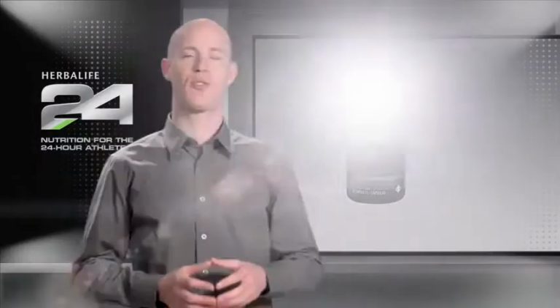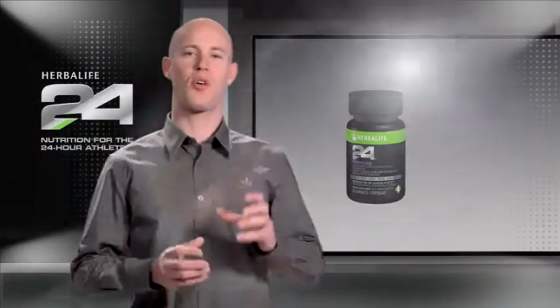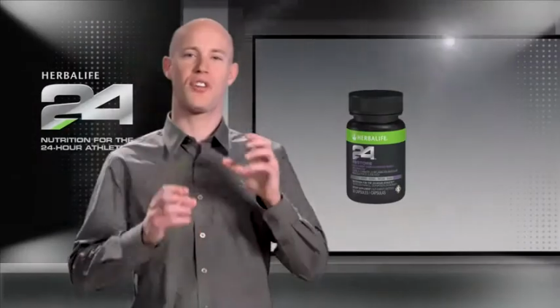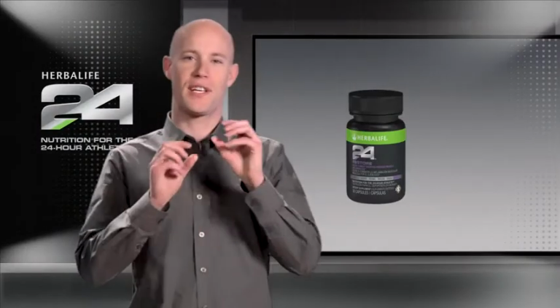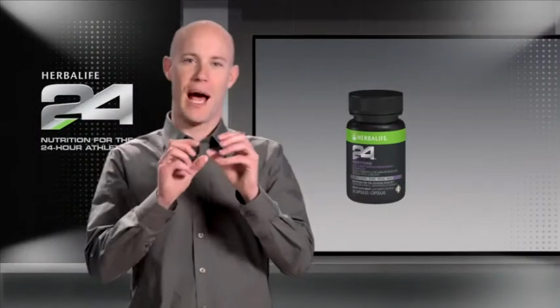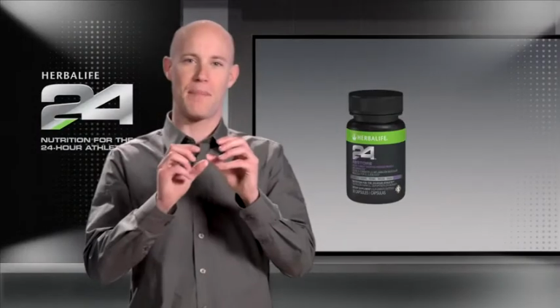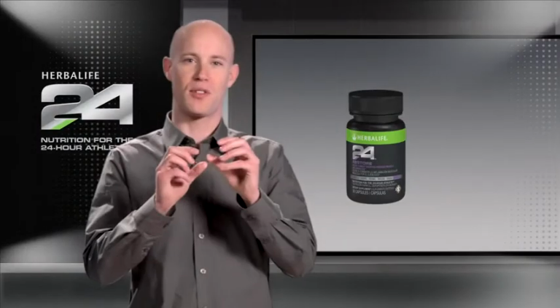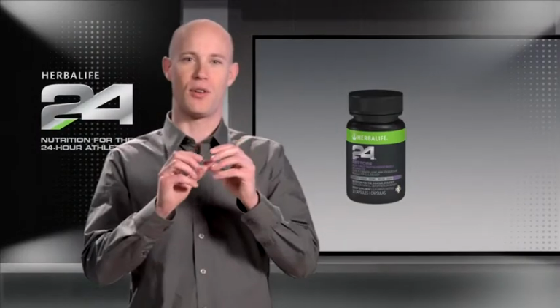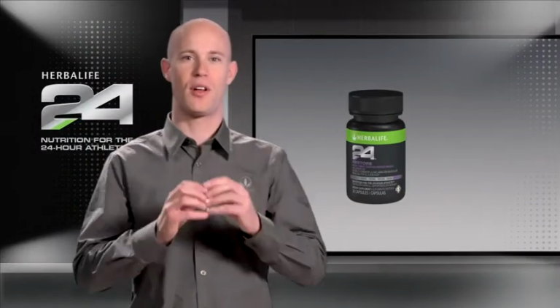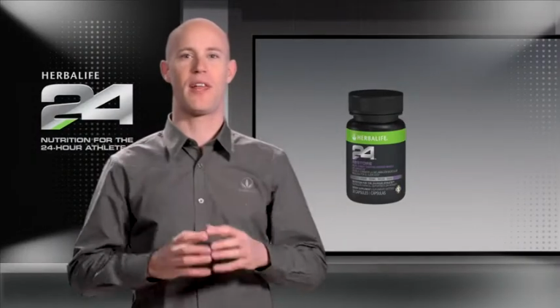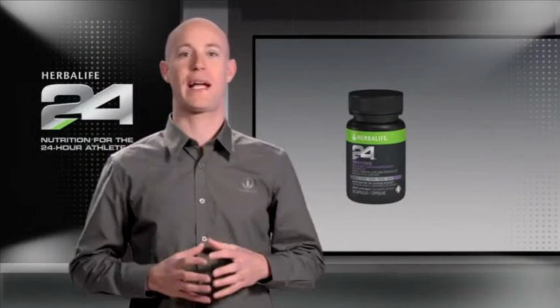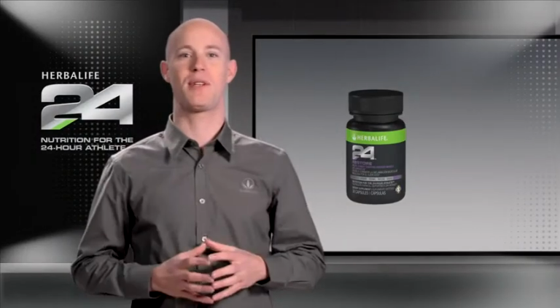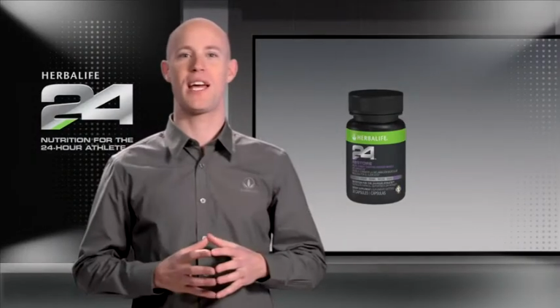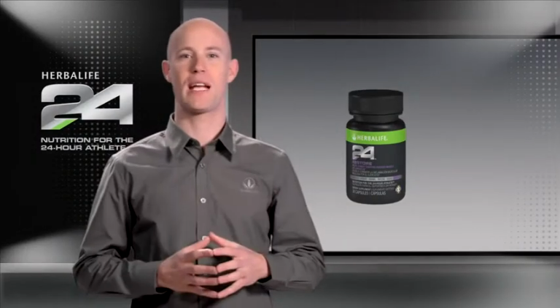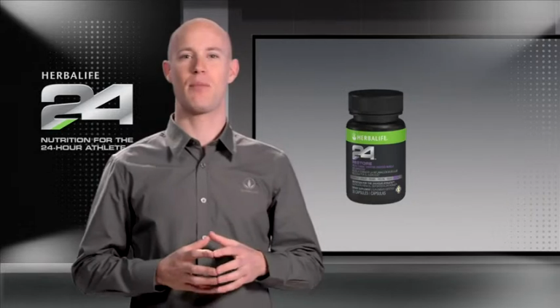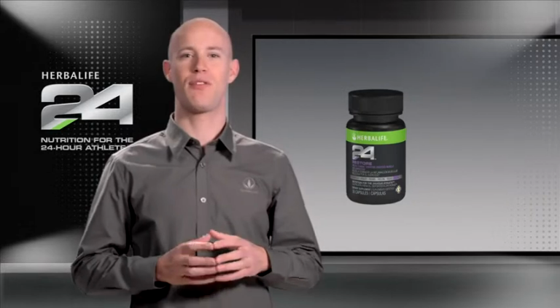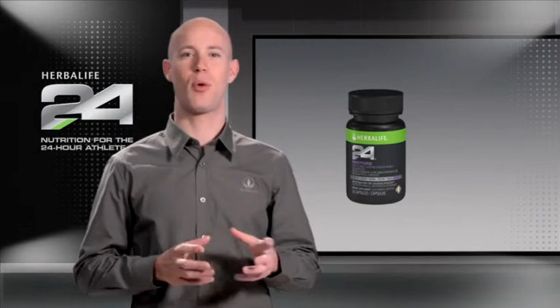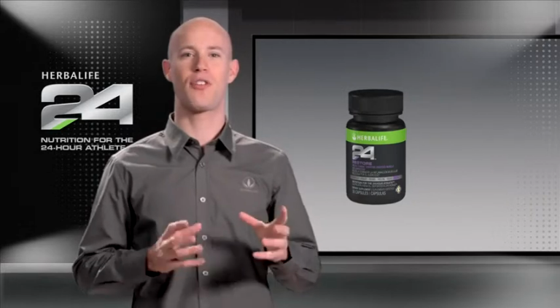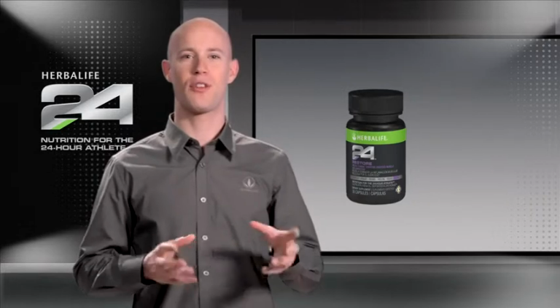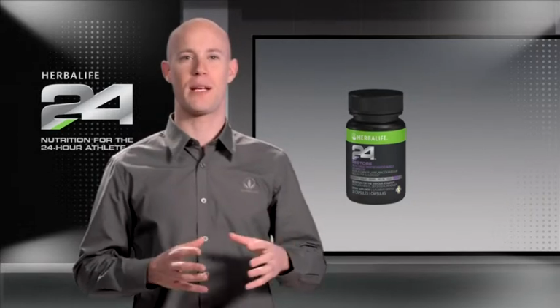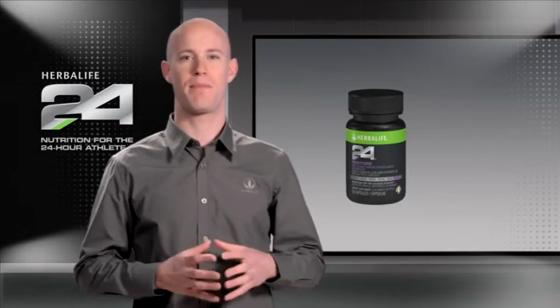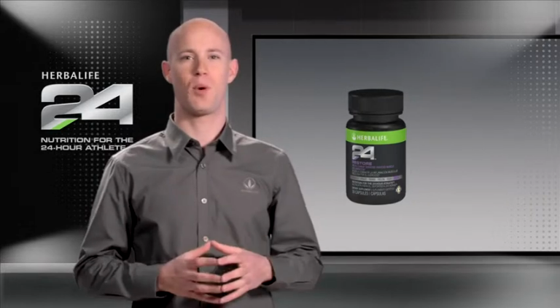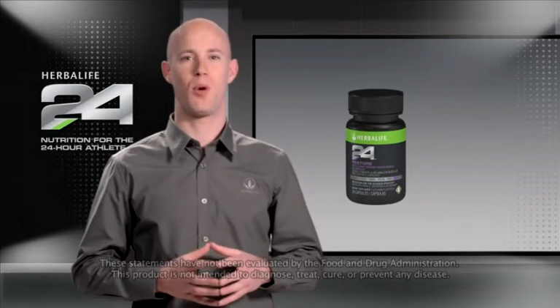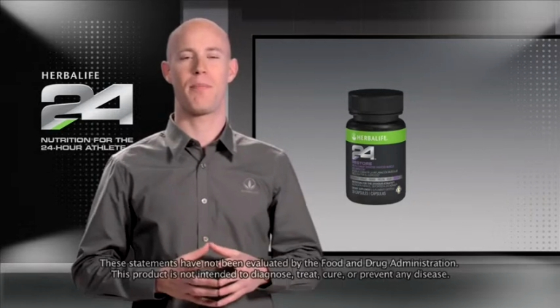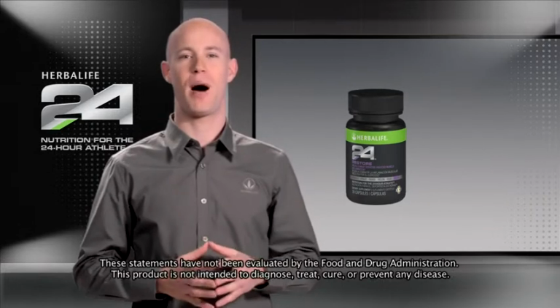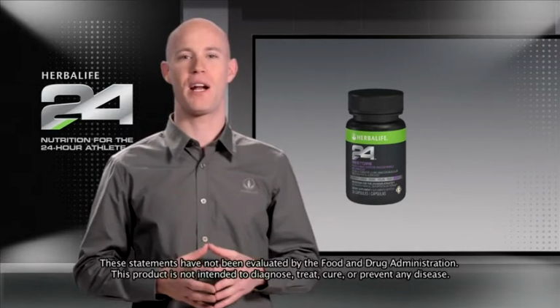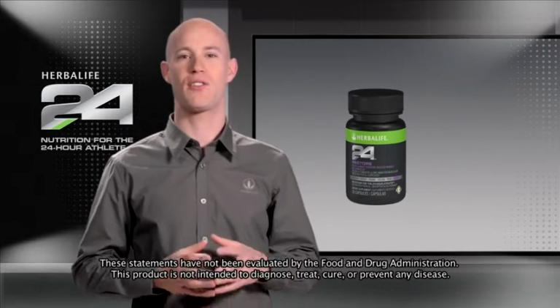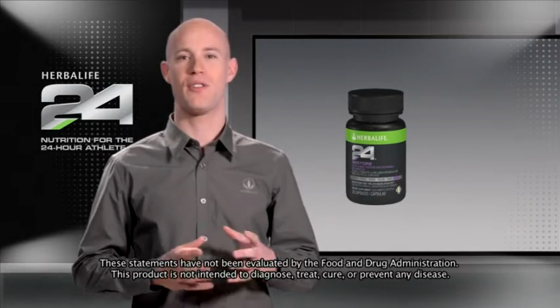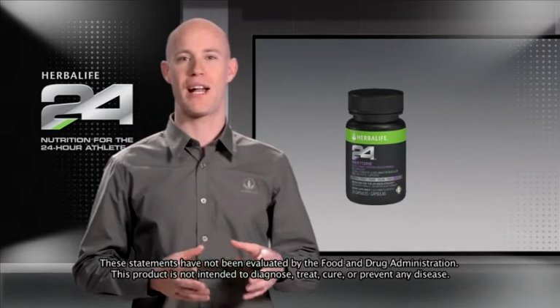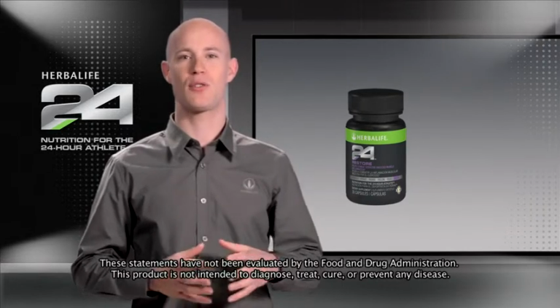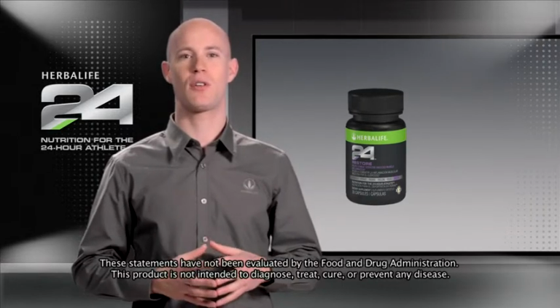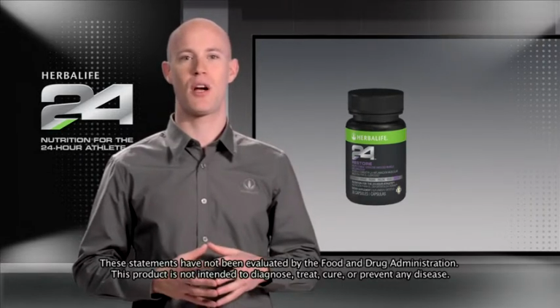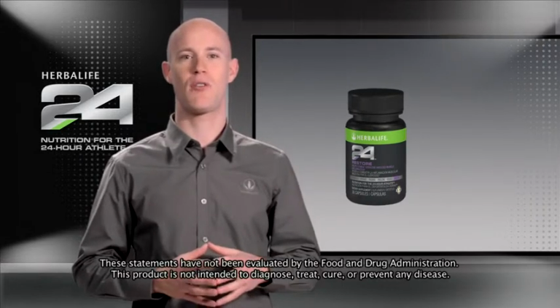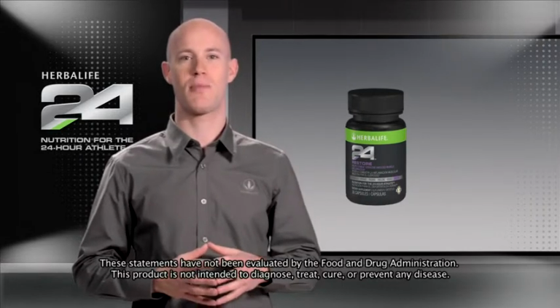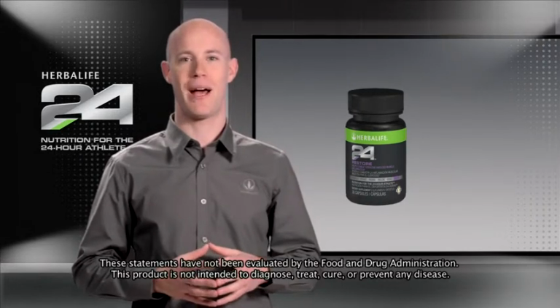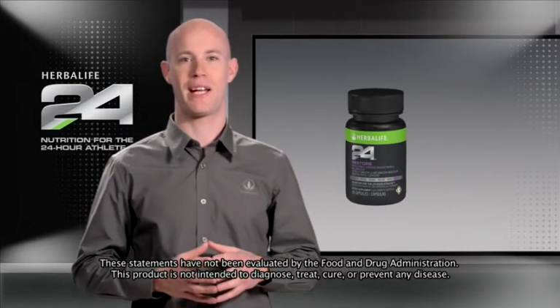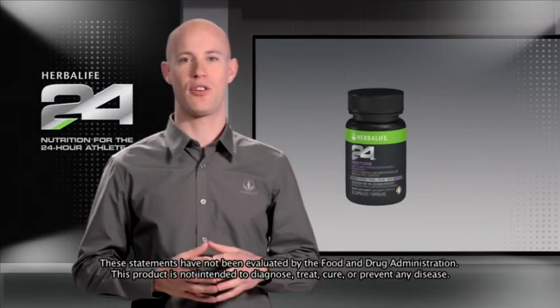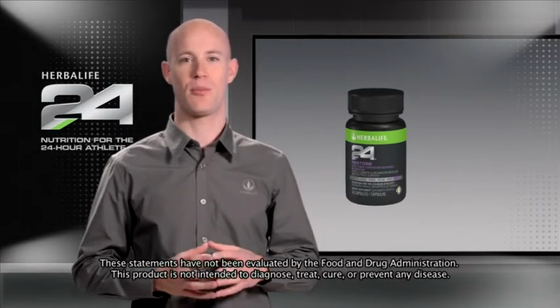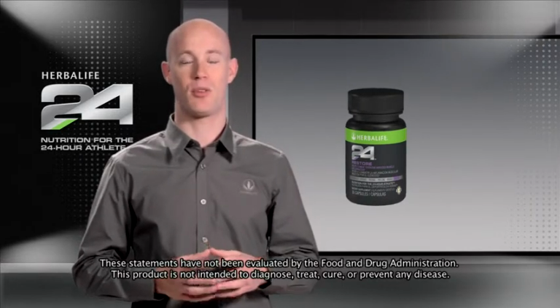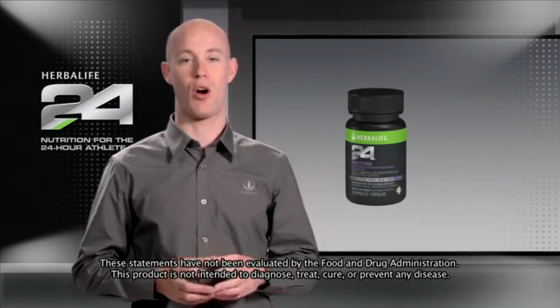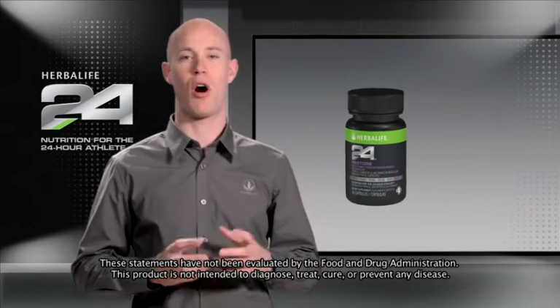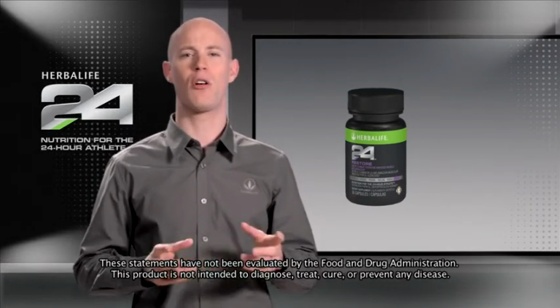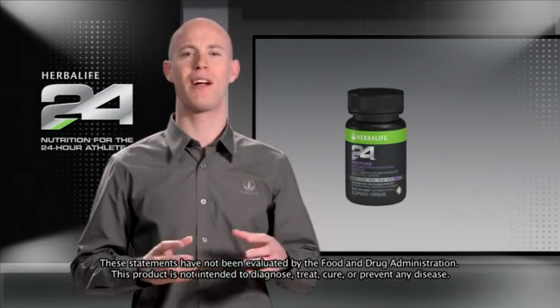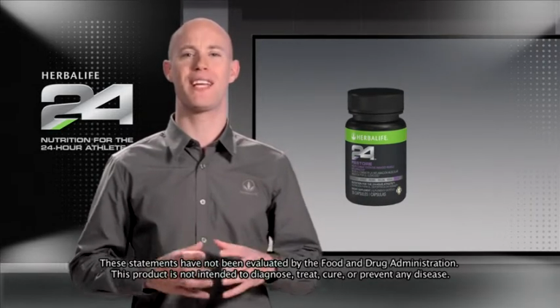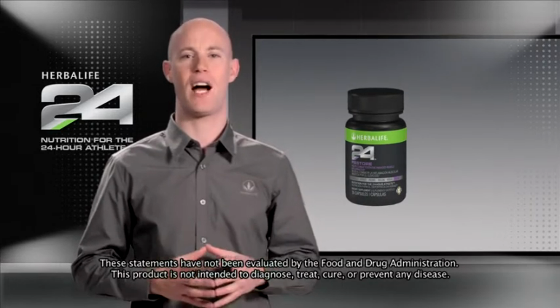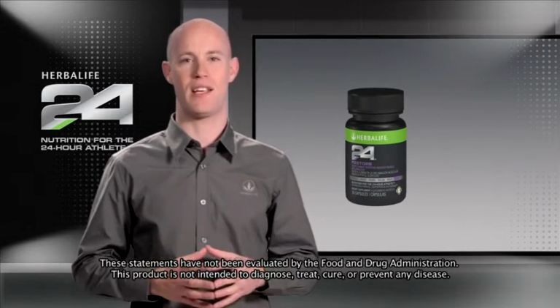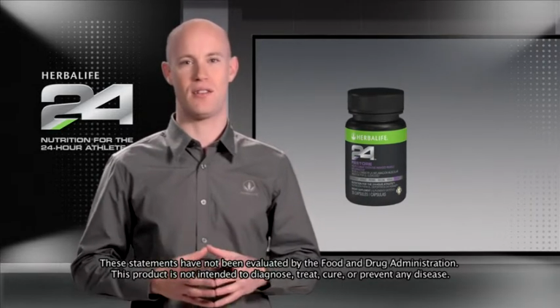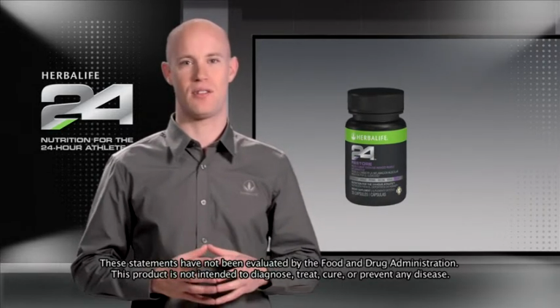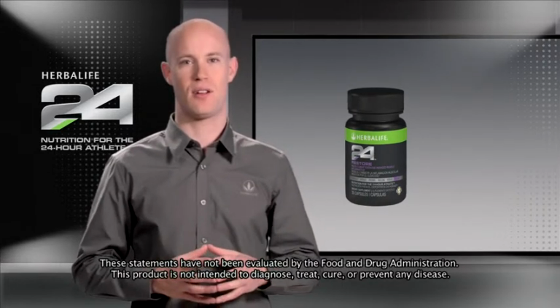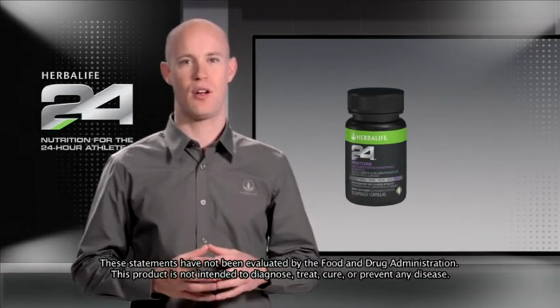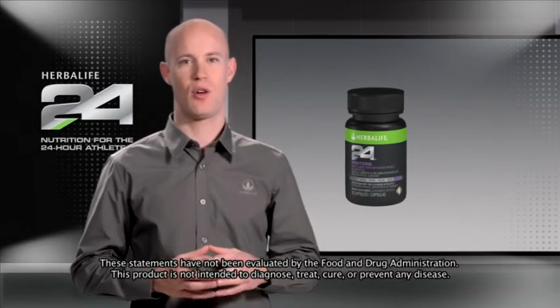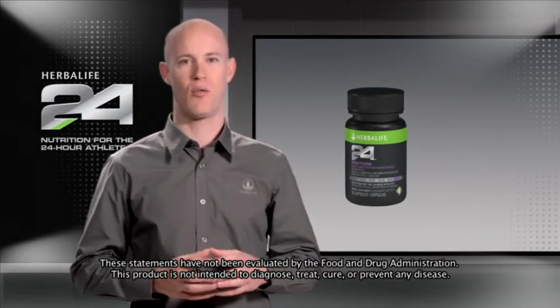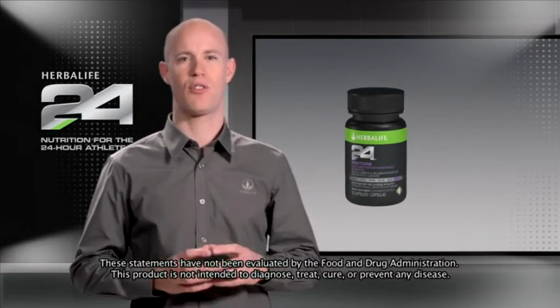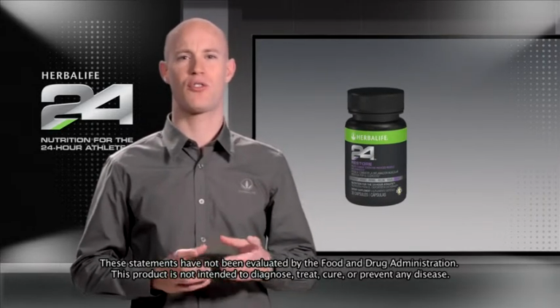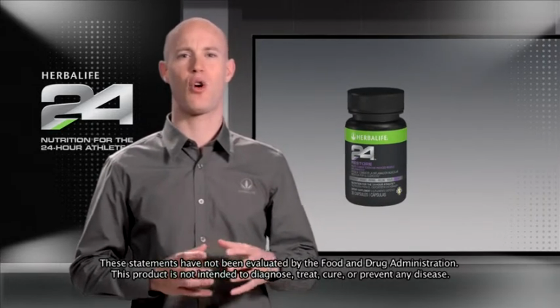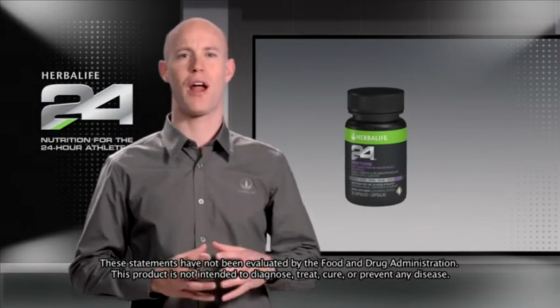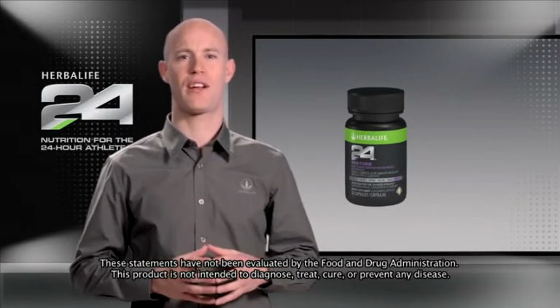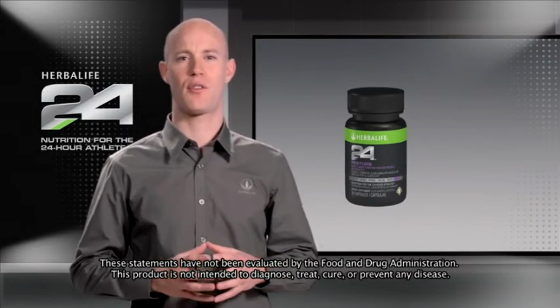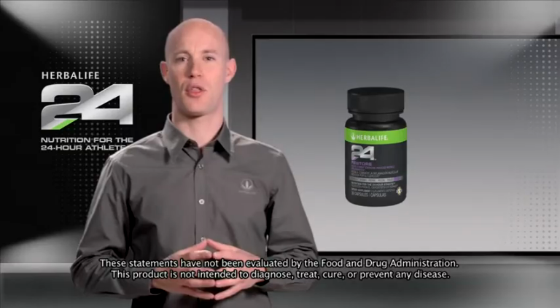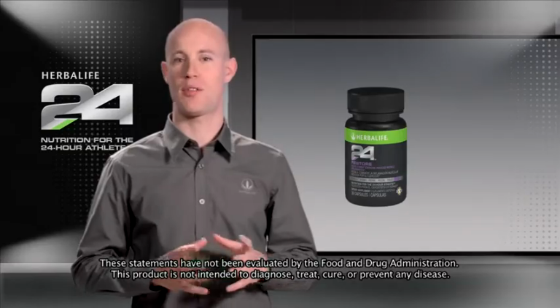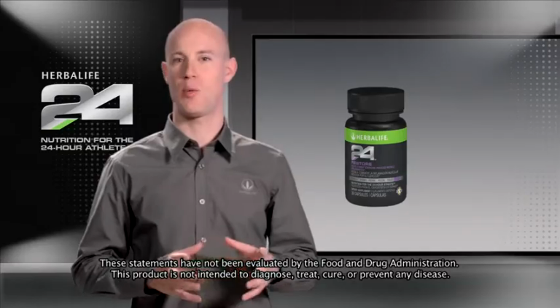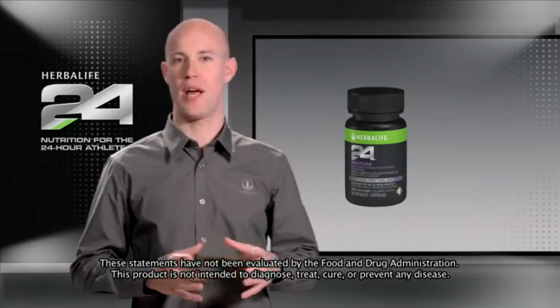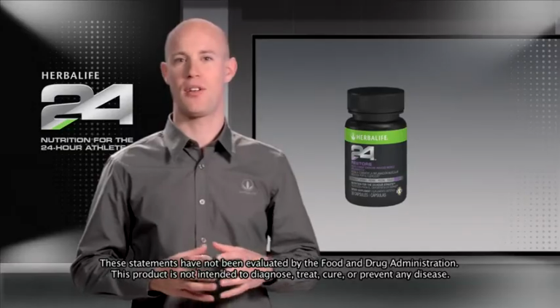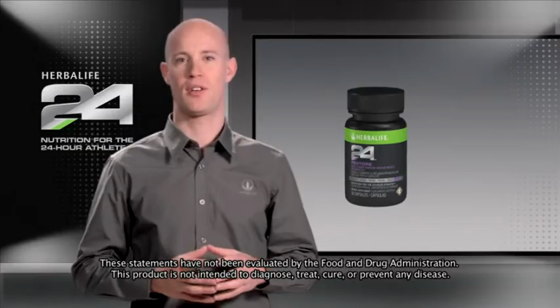Restore is a capsule that can be taken before sleep, when the body's natural recovery mechanisms are already heightened. Restore acts in three ways.